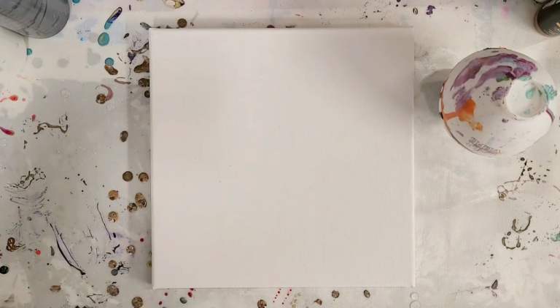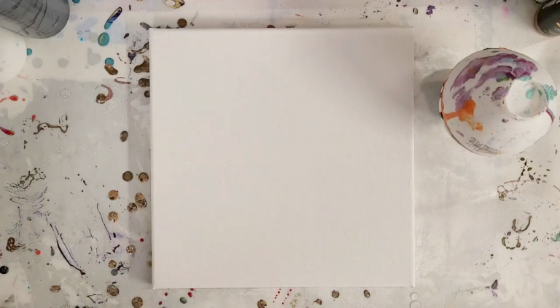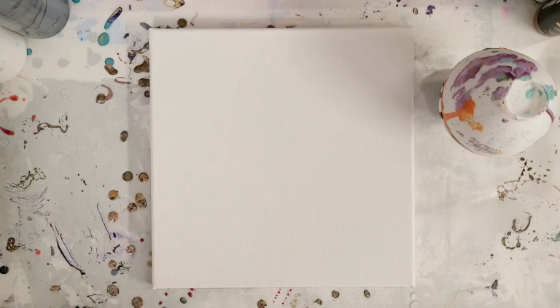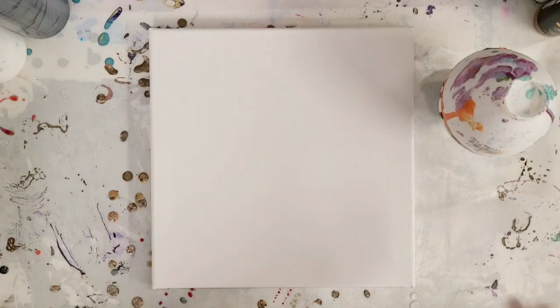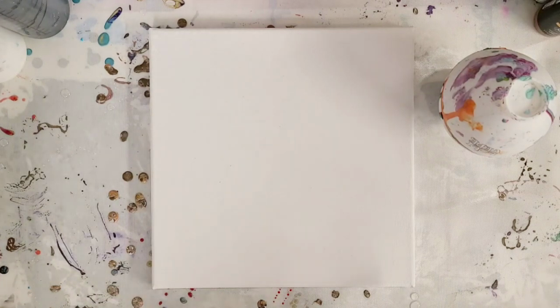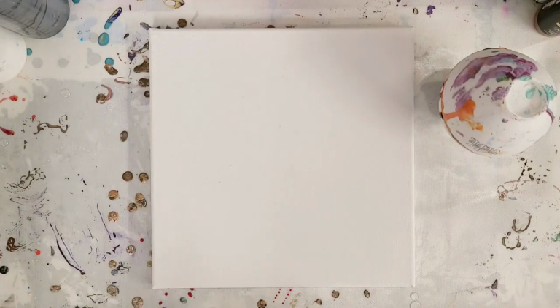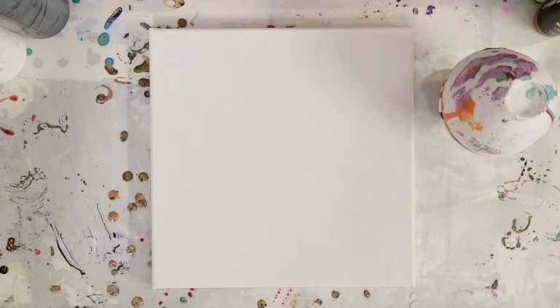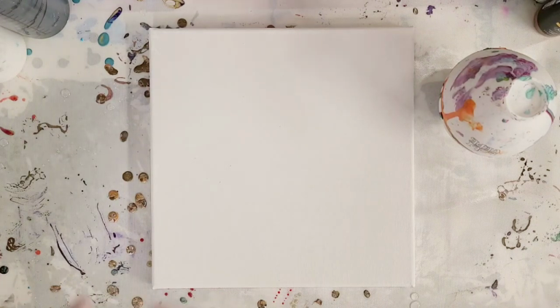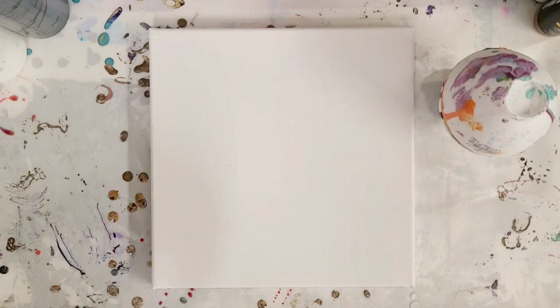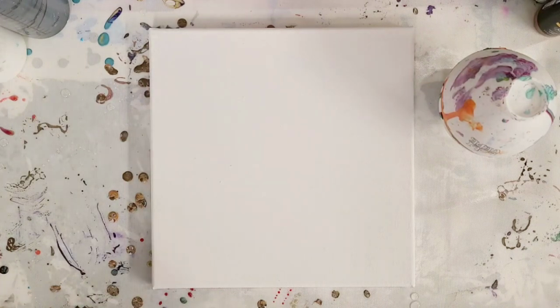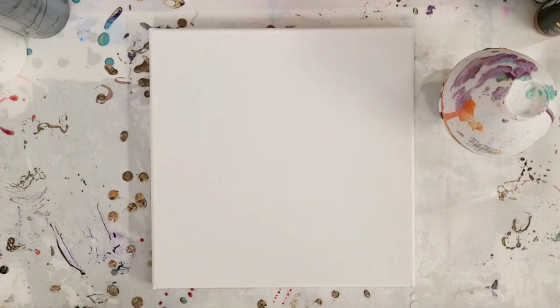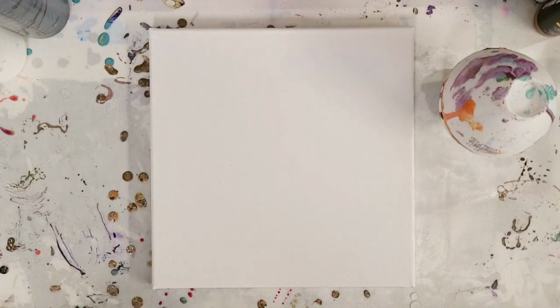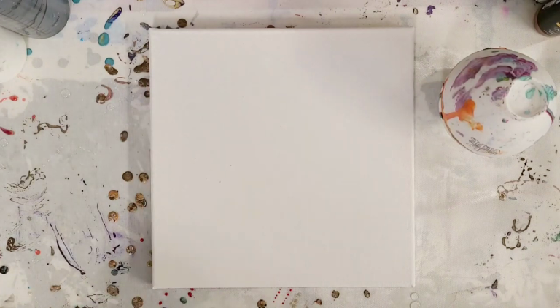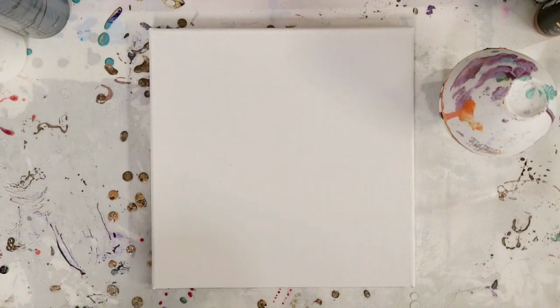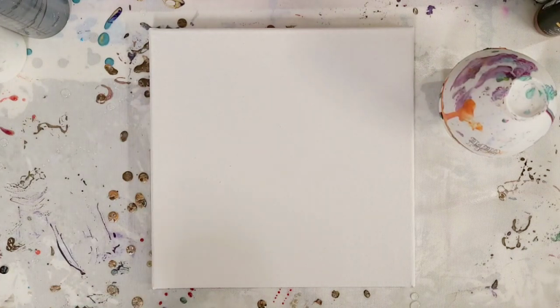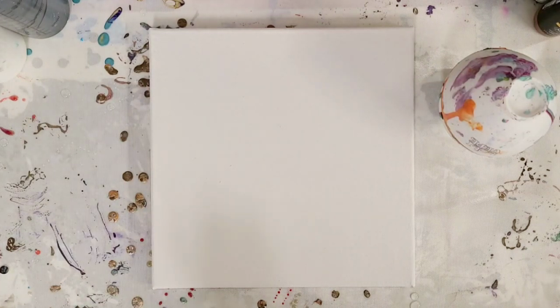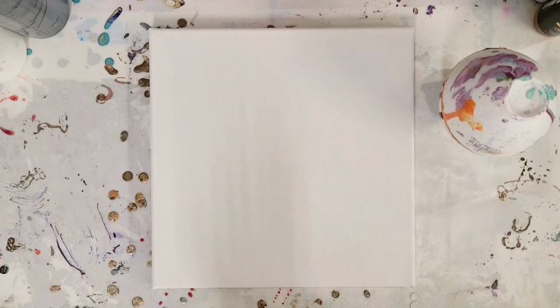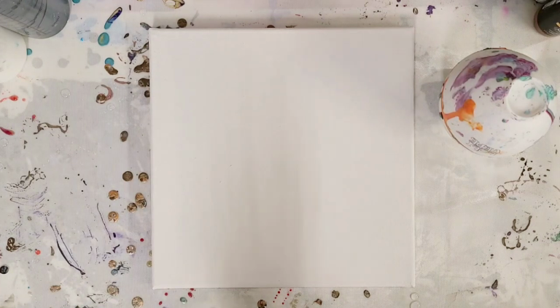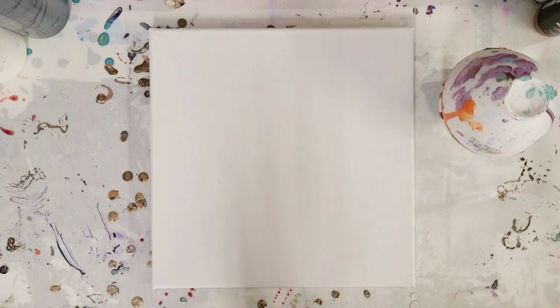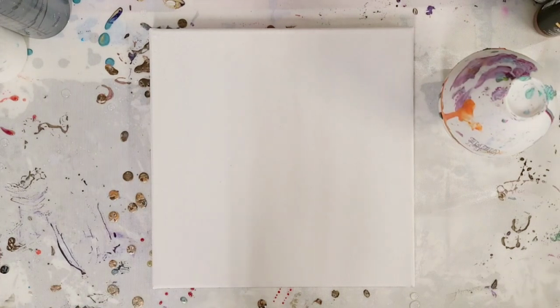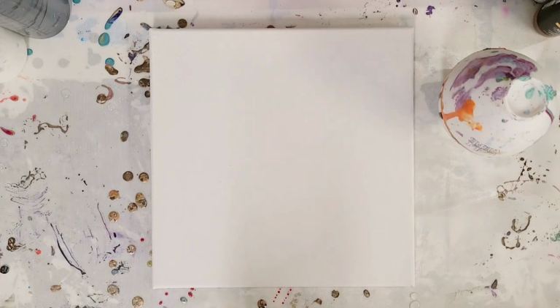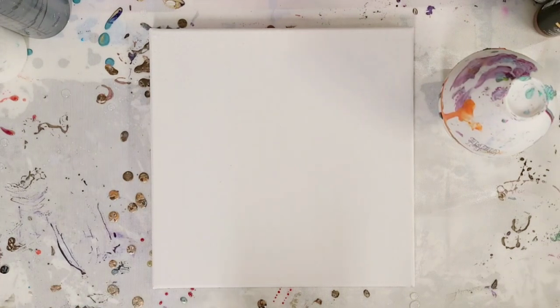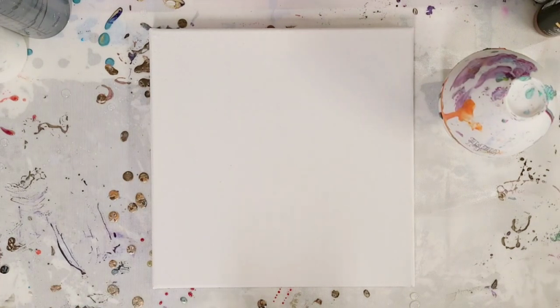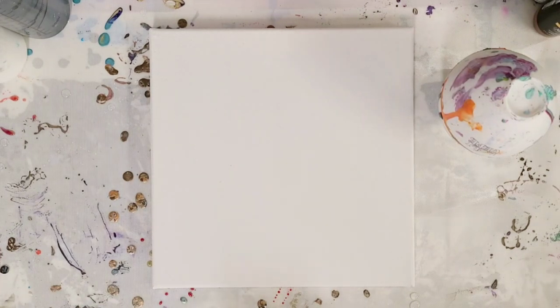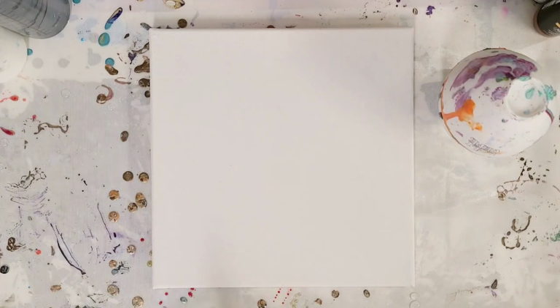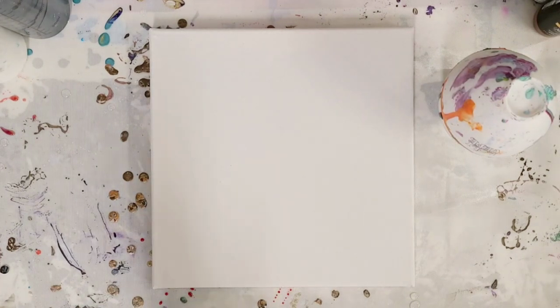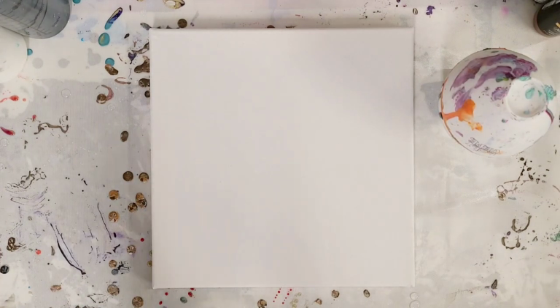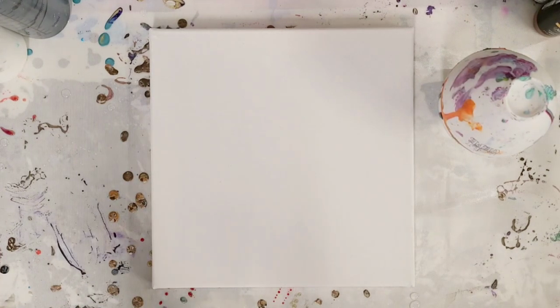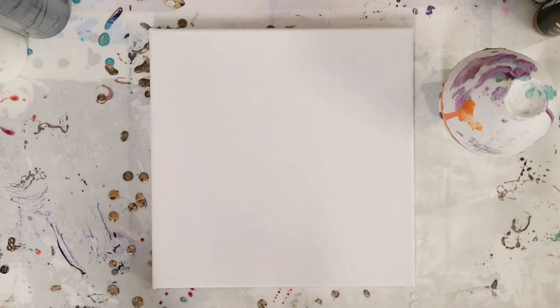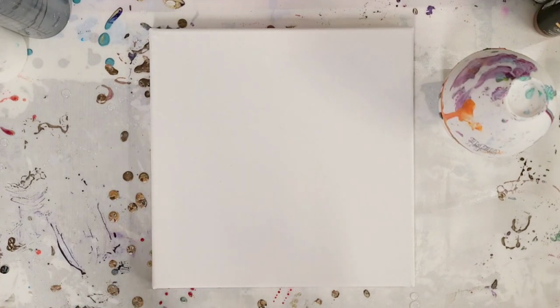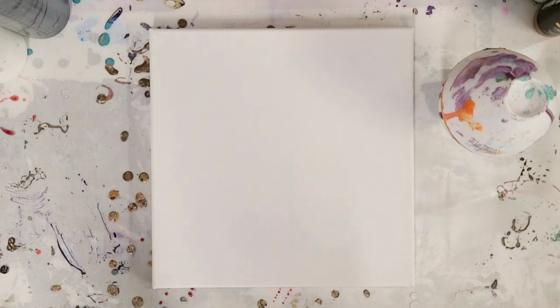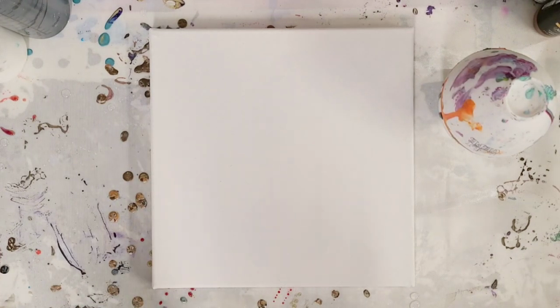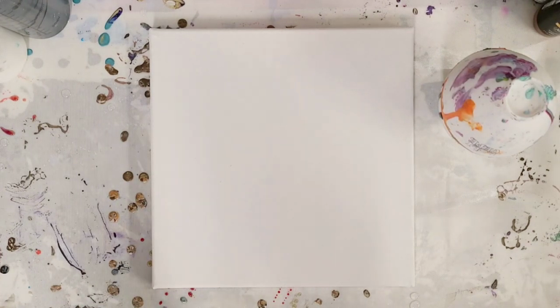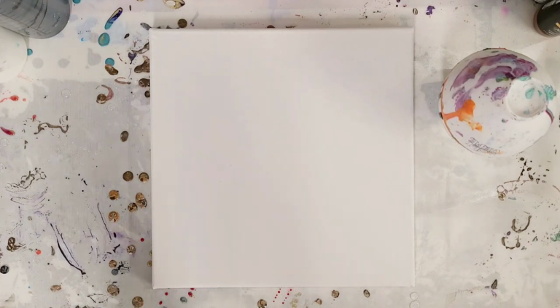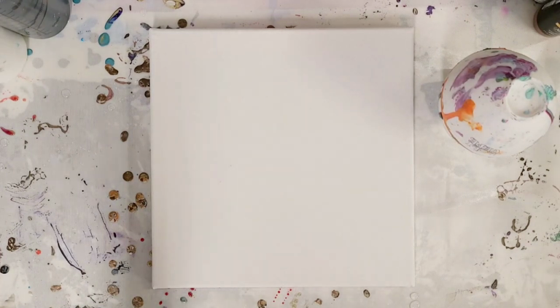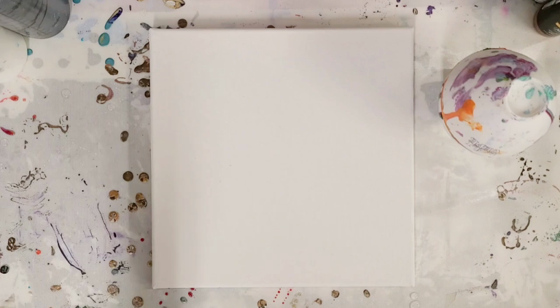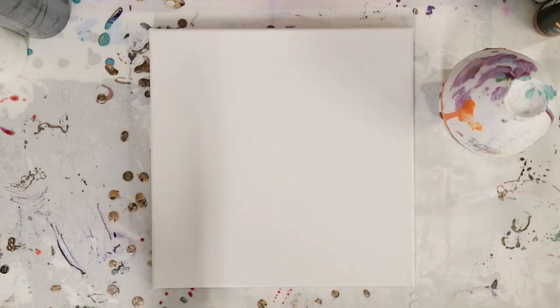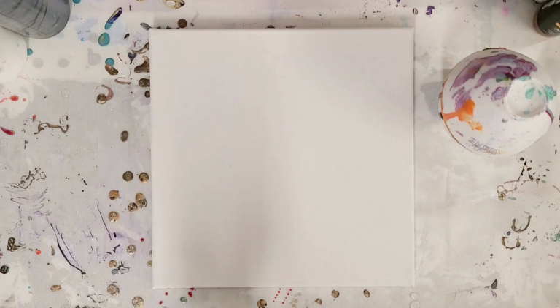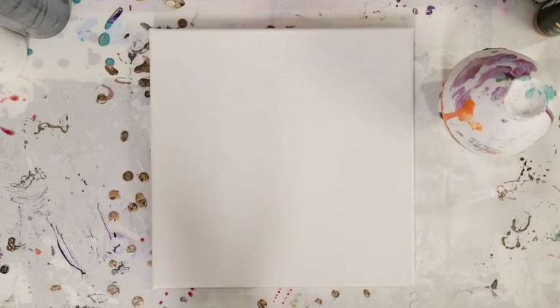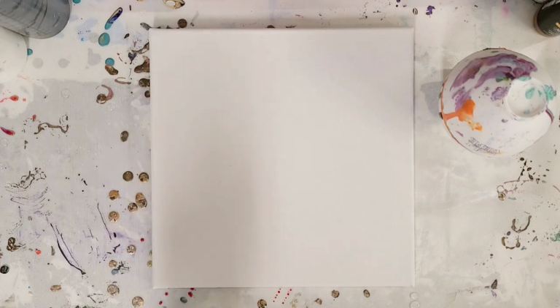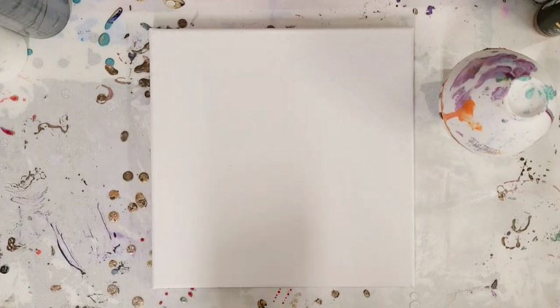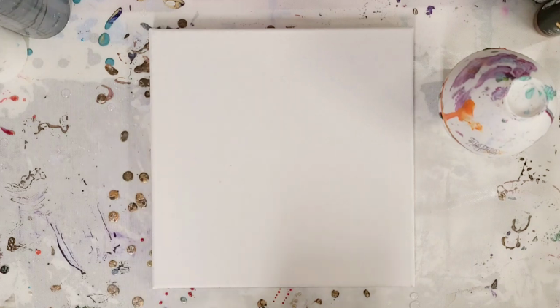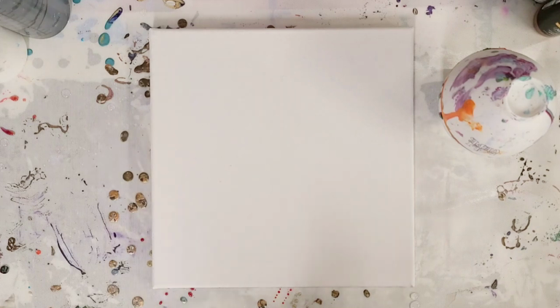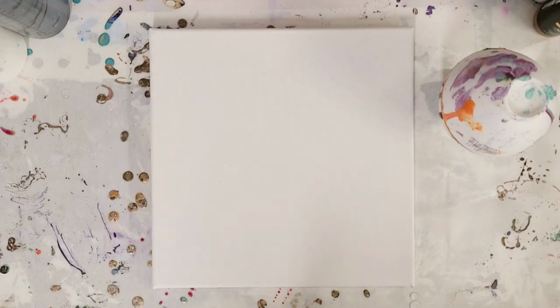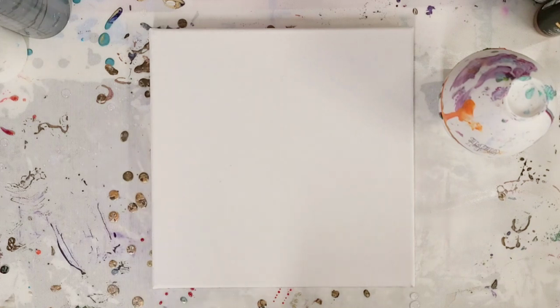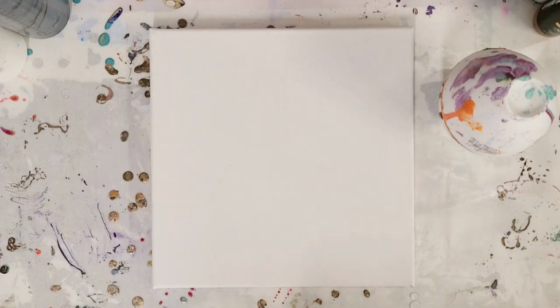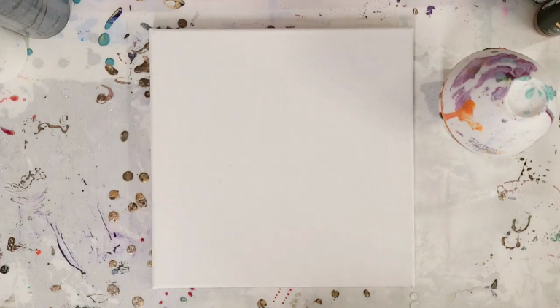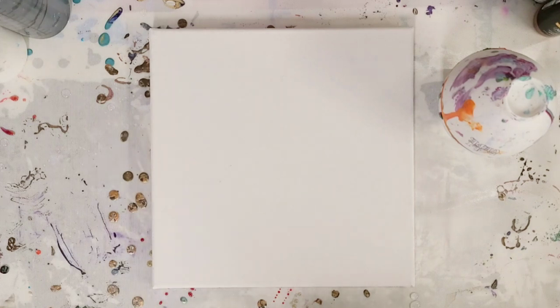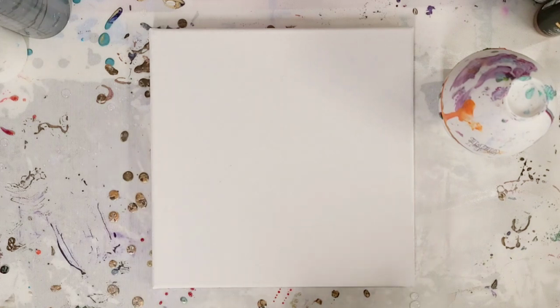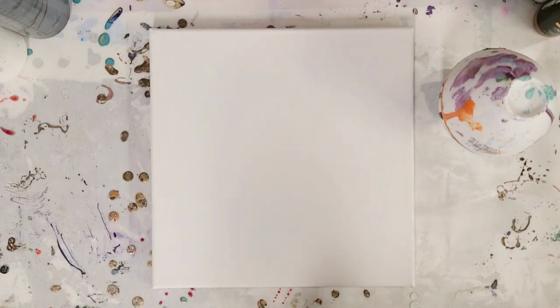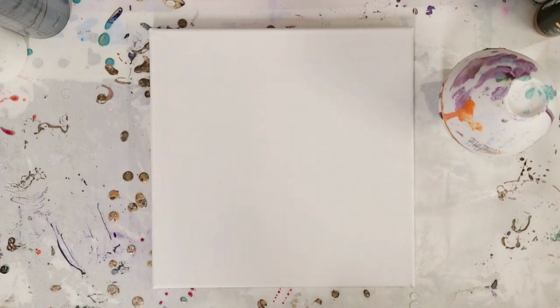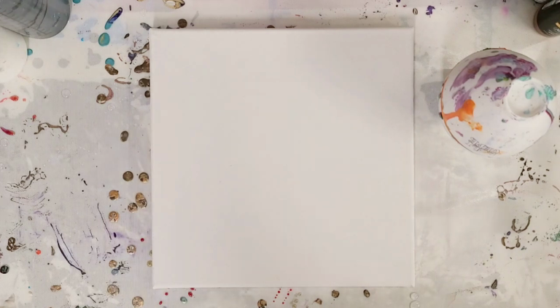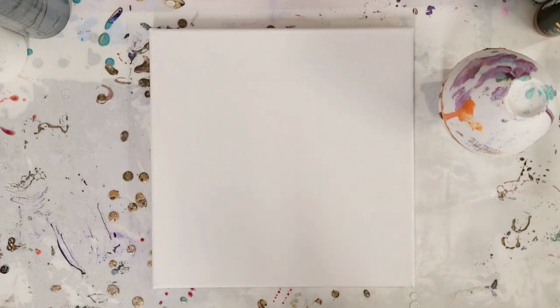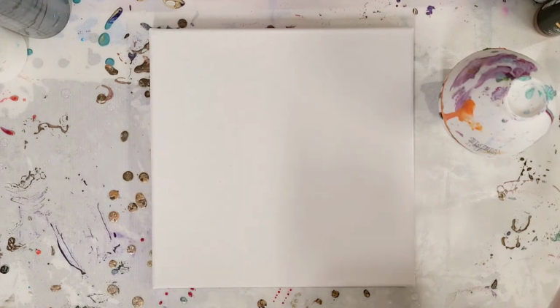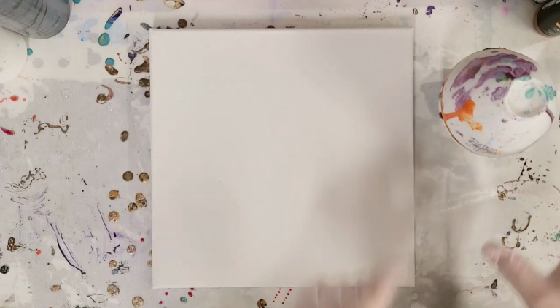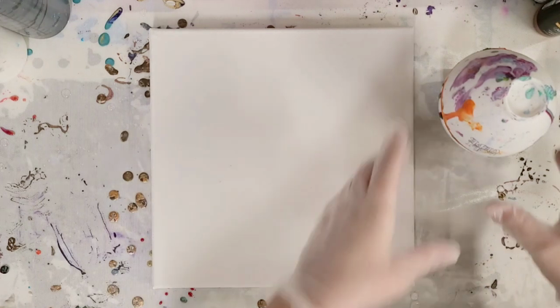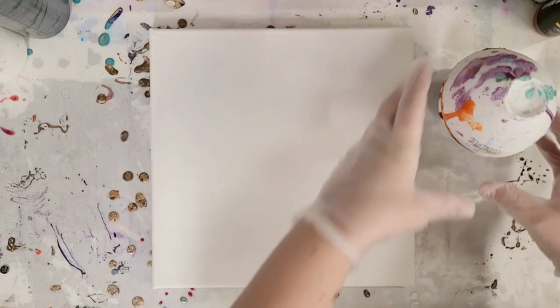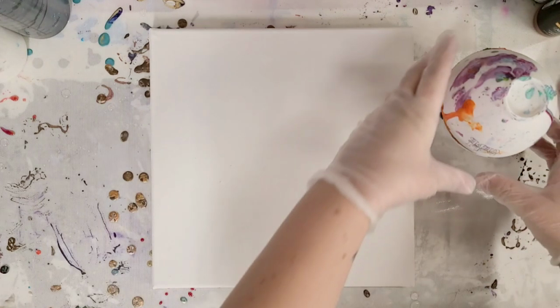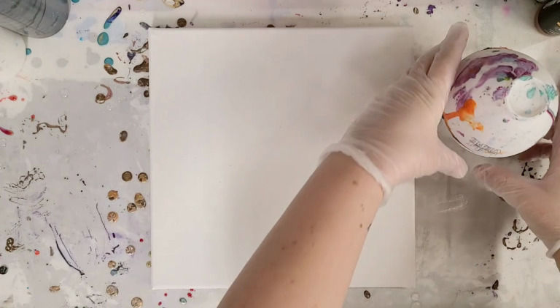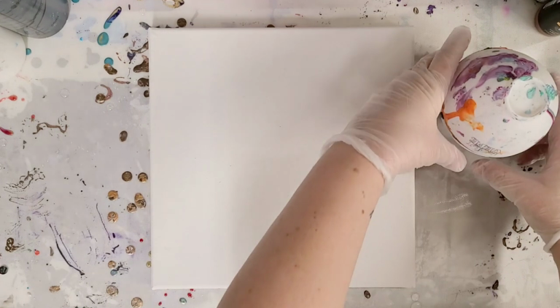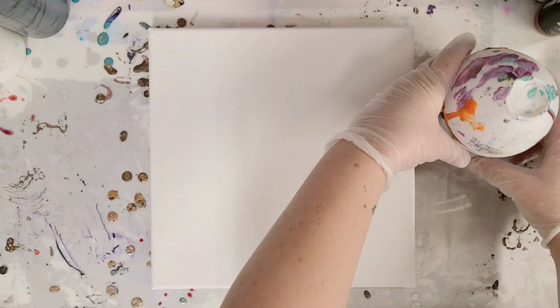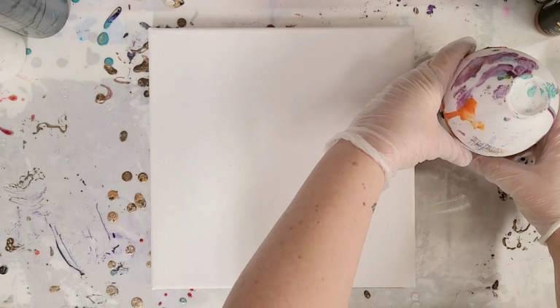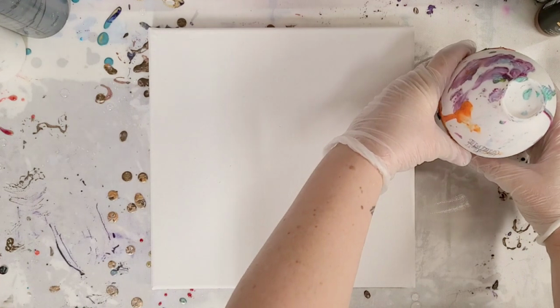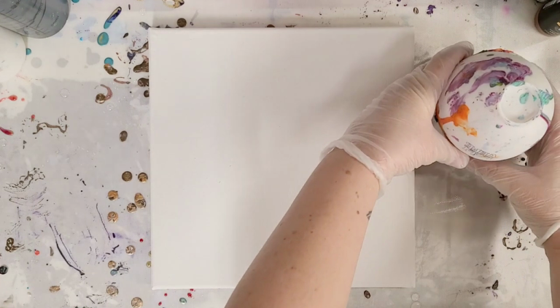Hey guys! Mixed Media Girl here. It's been a while since I did a leftover paint pour, so that's what we're gonna do today.